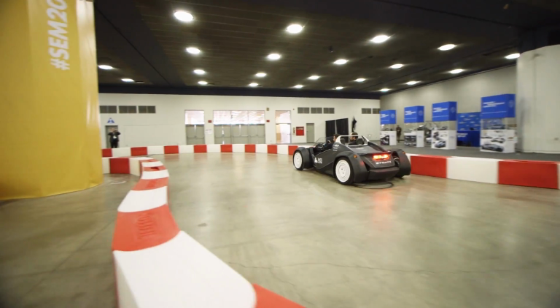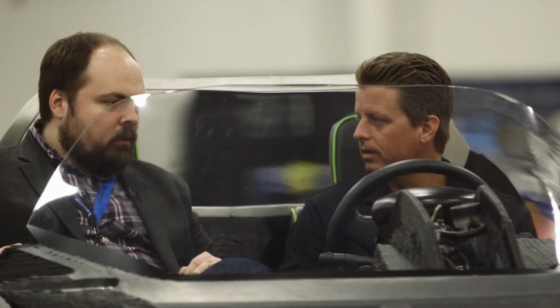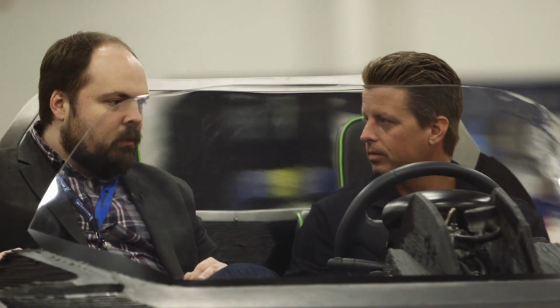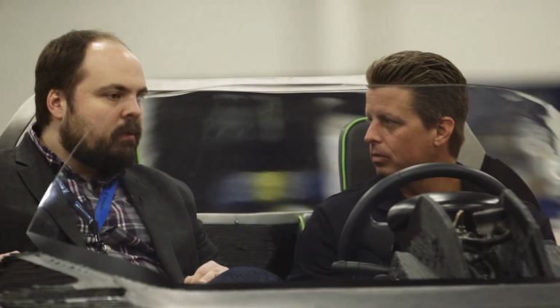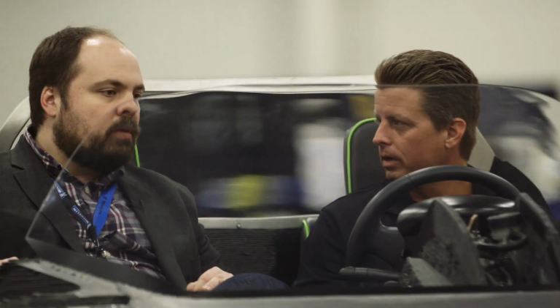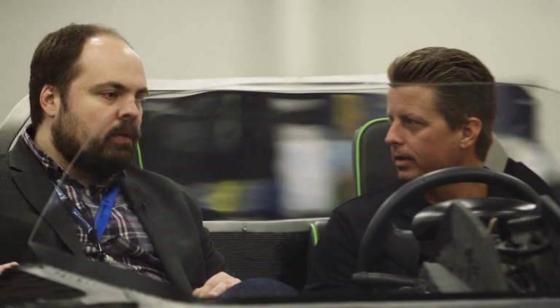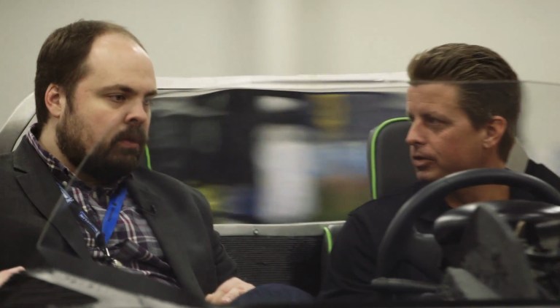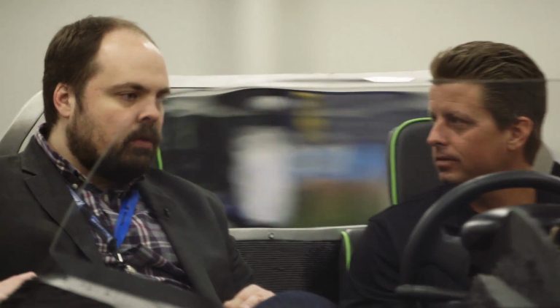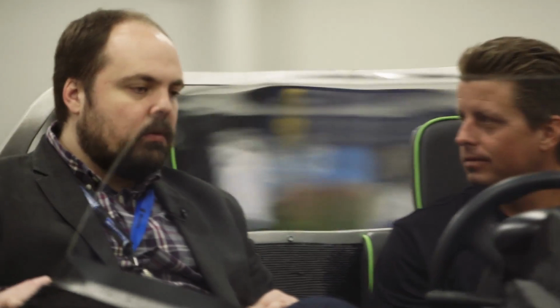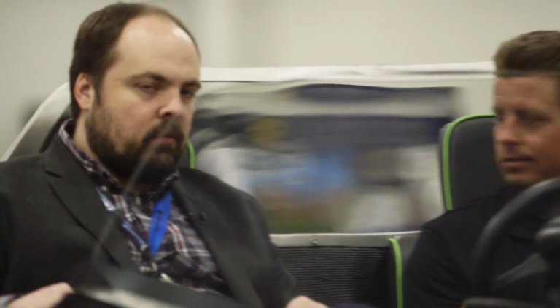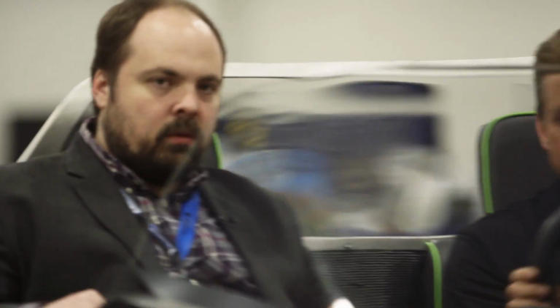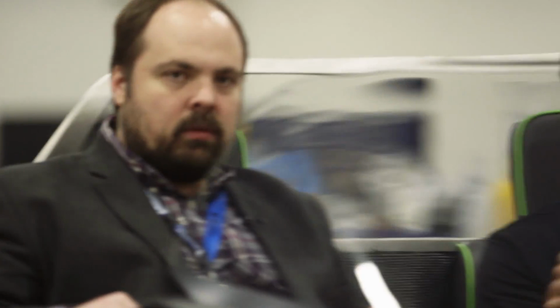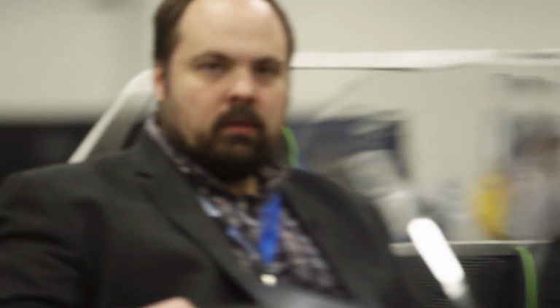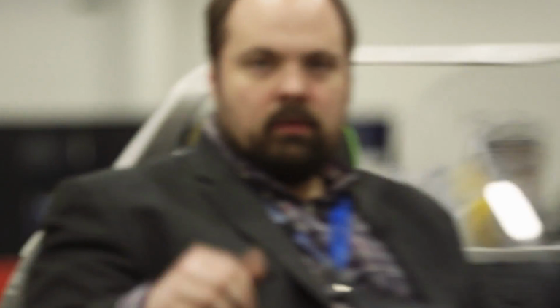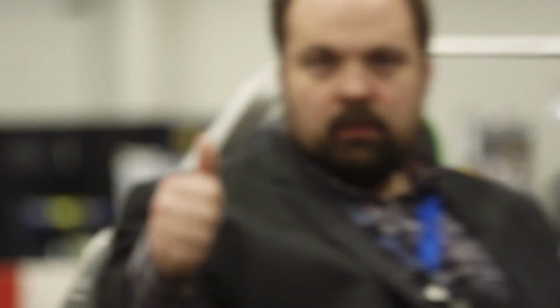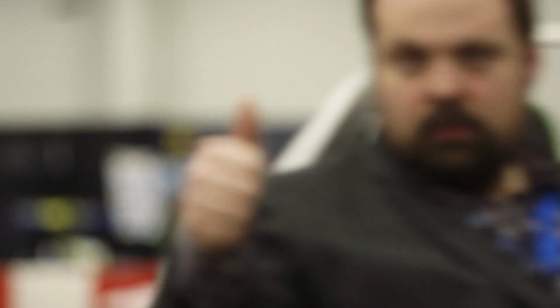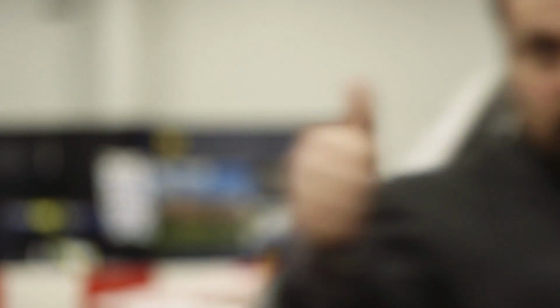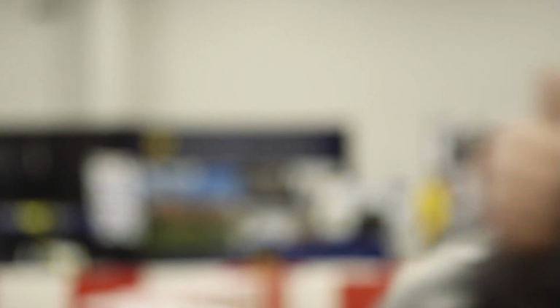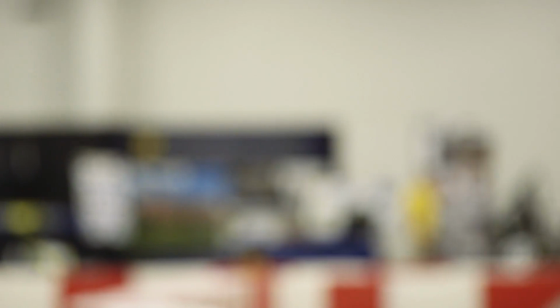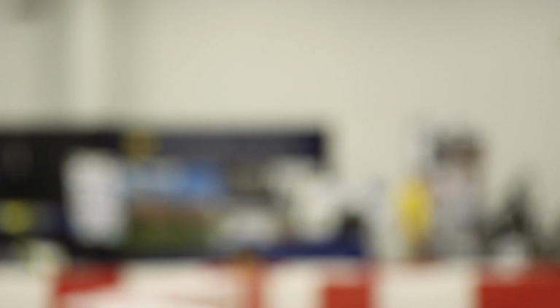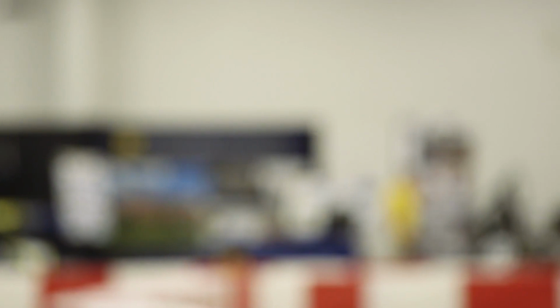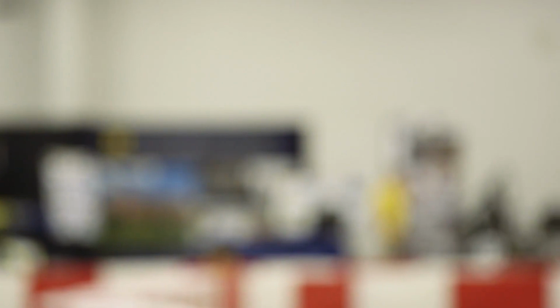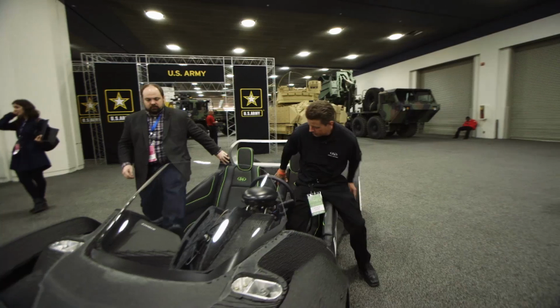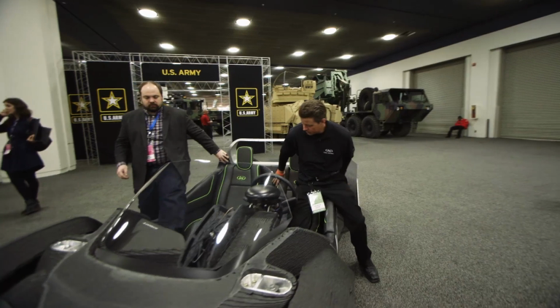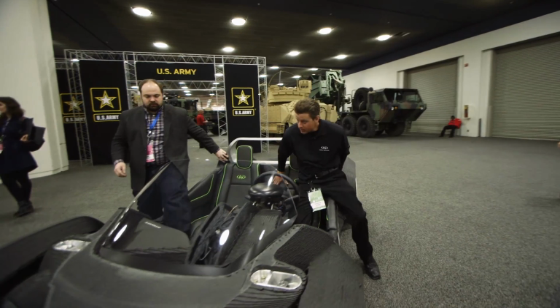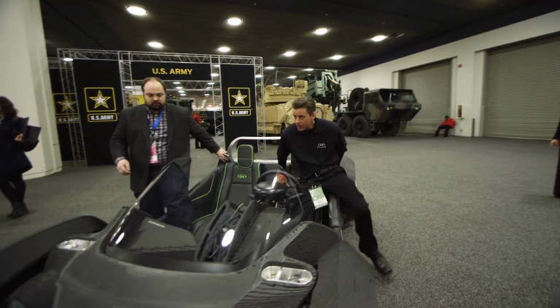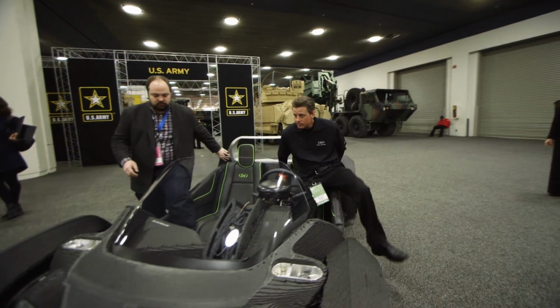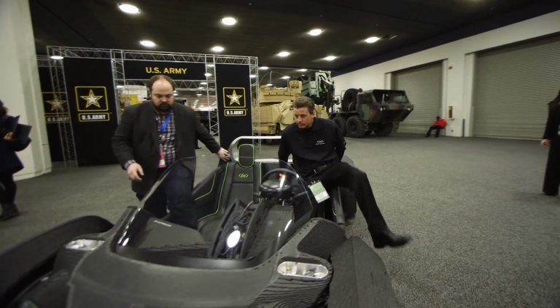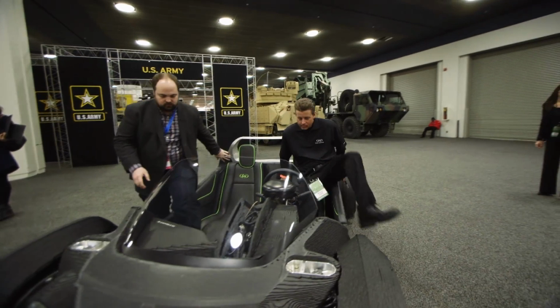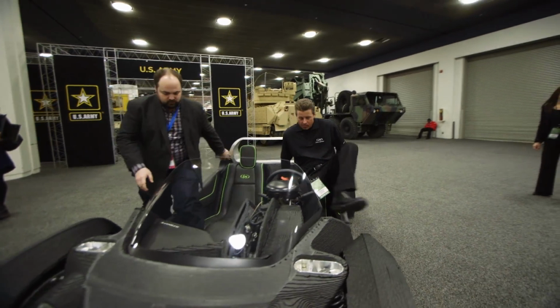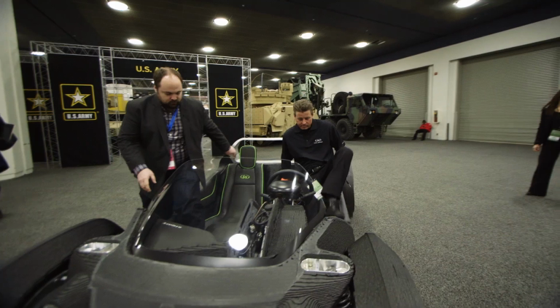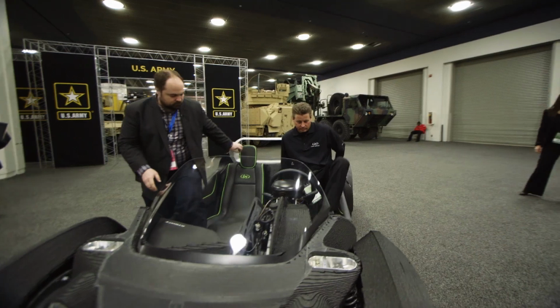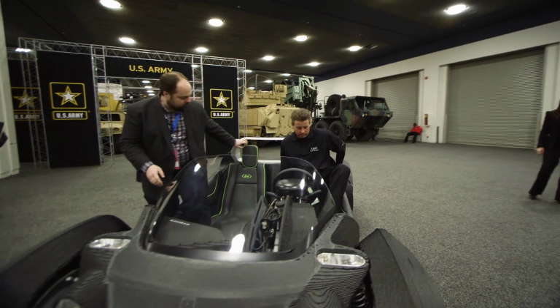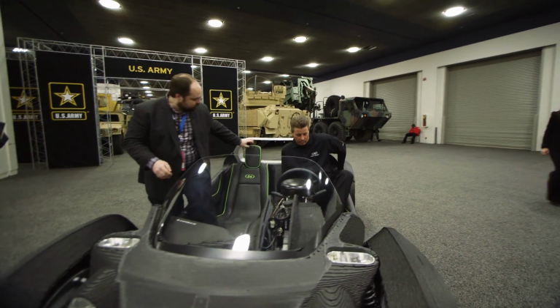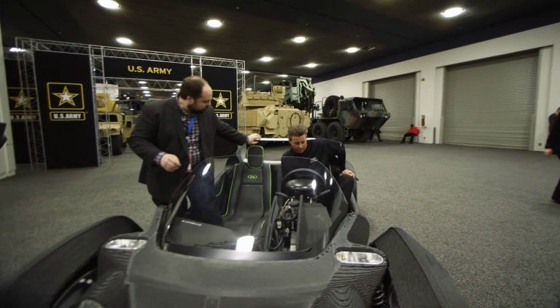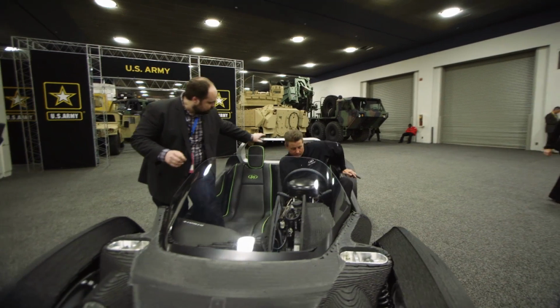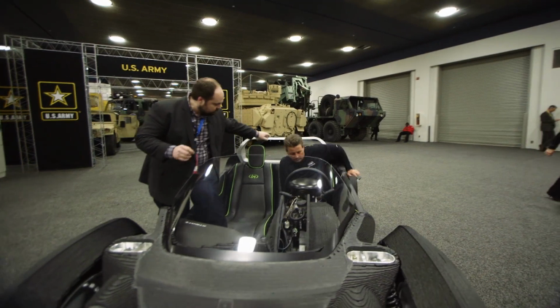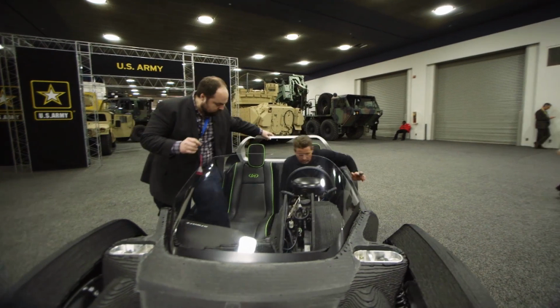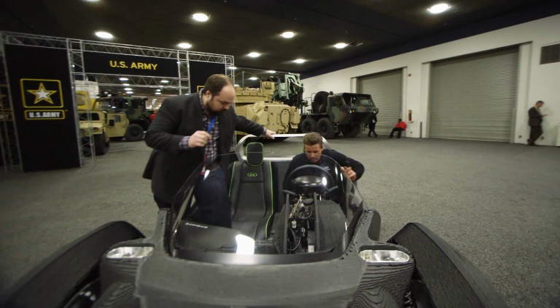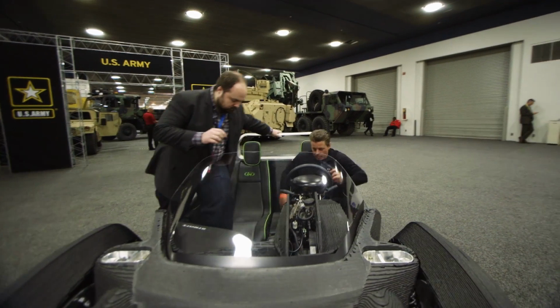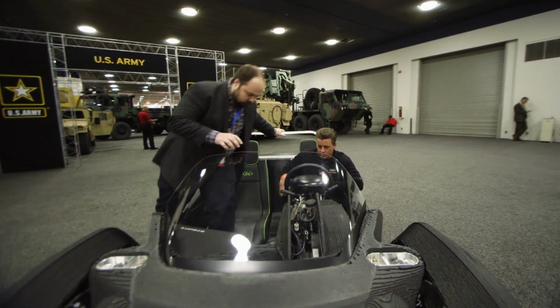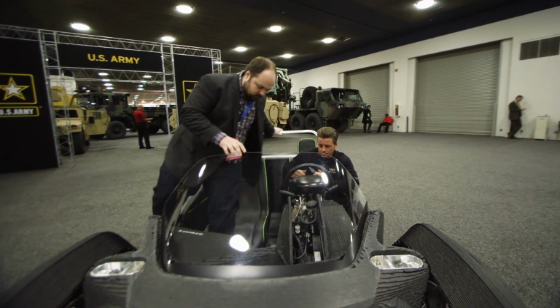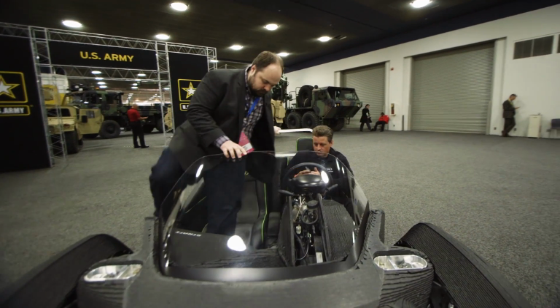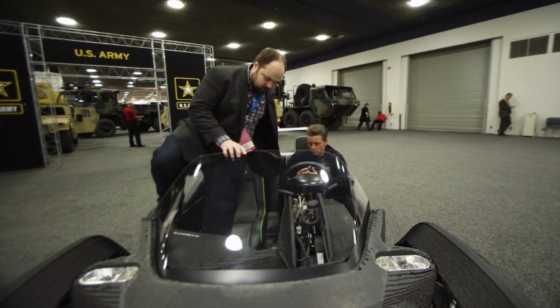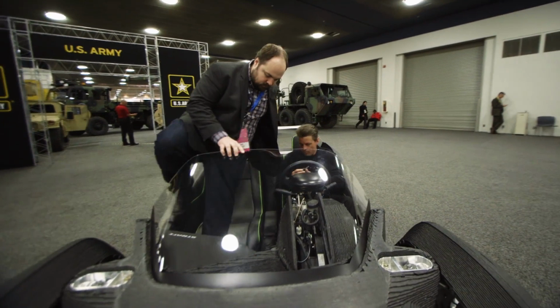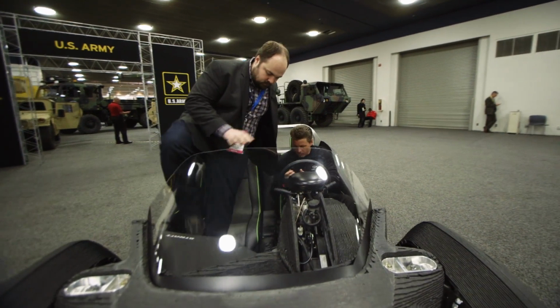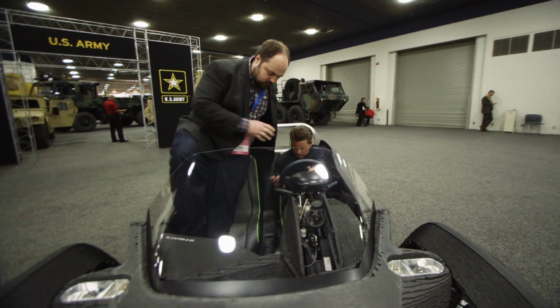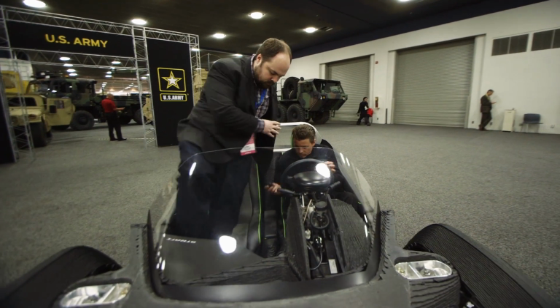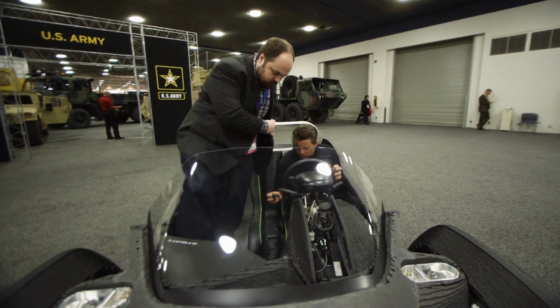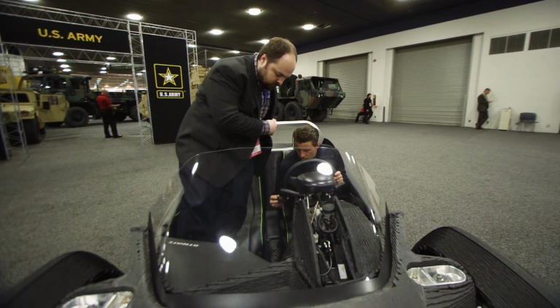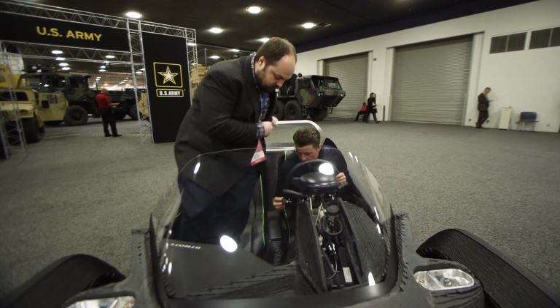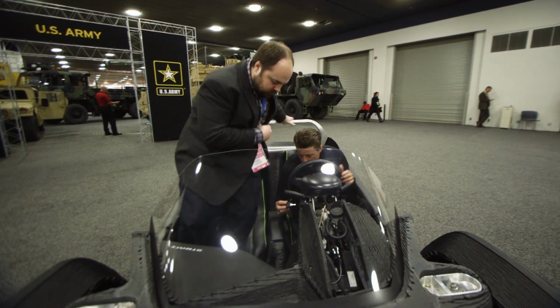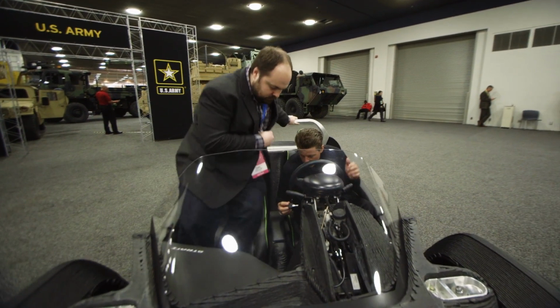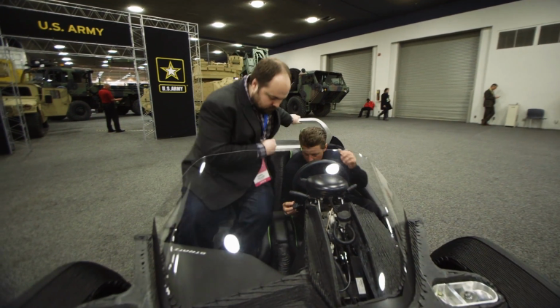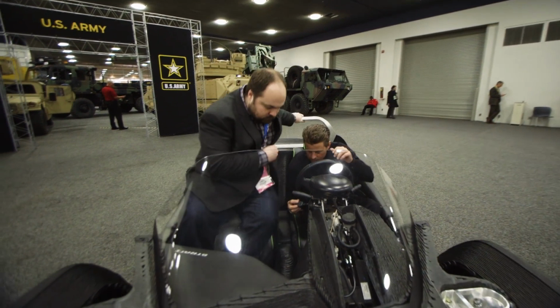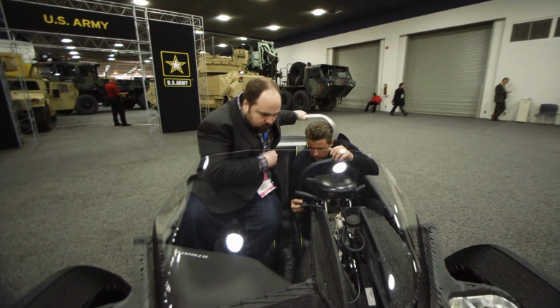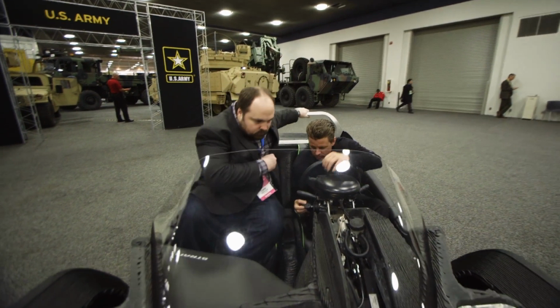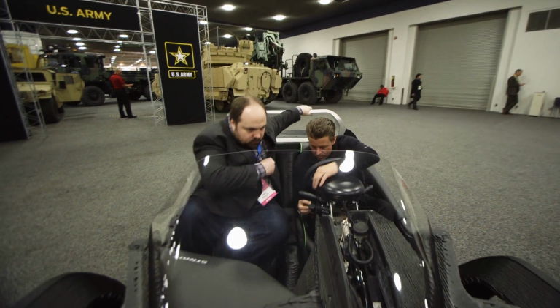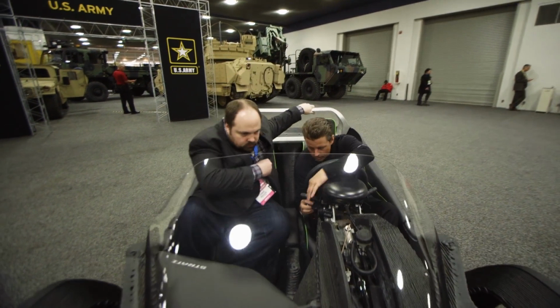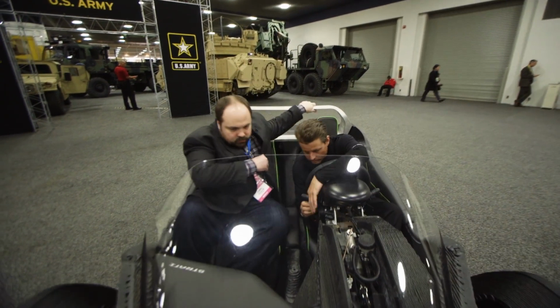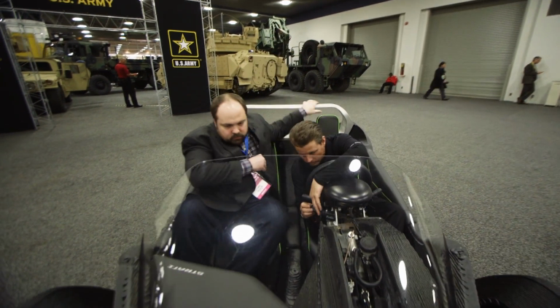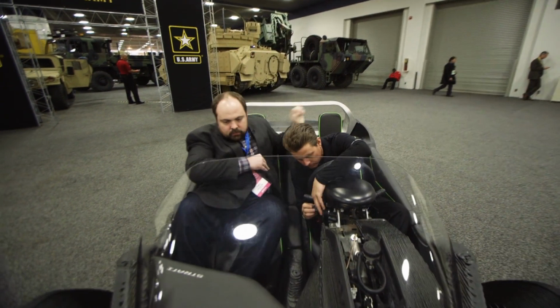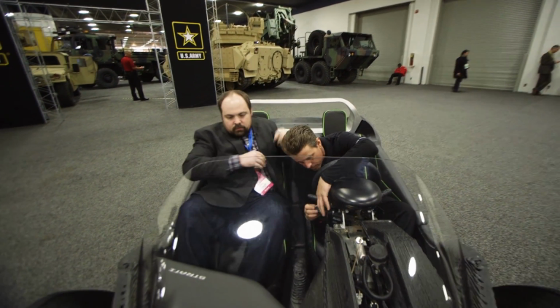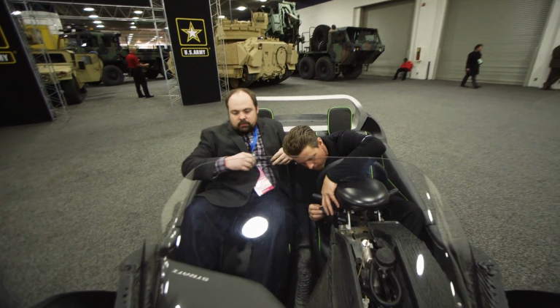It comfortably seats two. It wasn't any problem to get in or out — it kind of looks weird to get in and out, but it actually isn't bad at all.